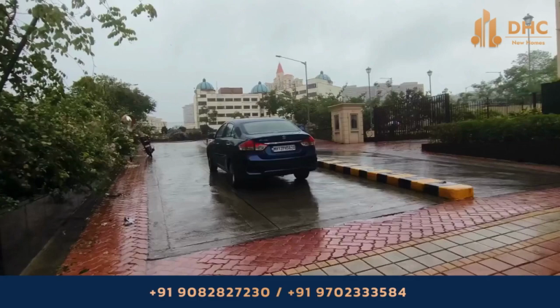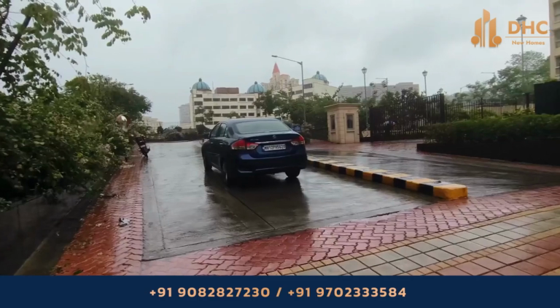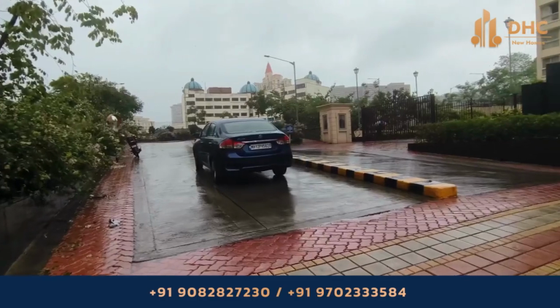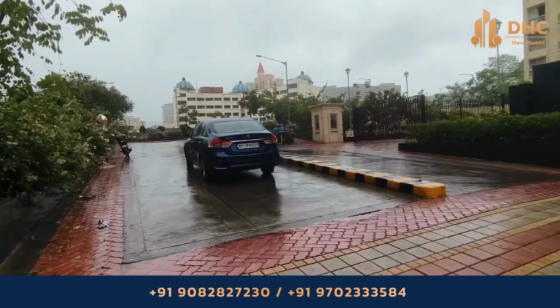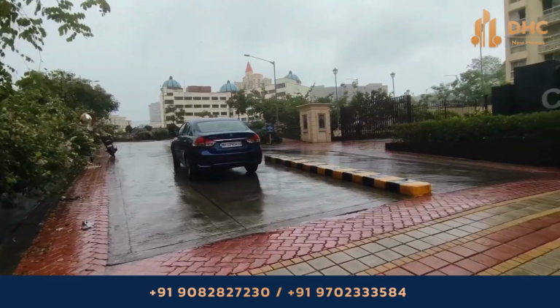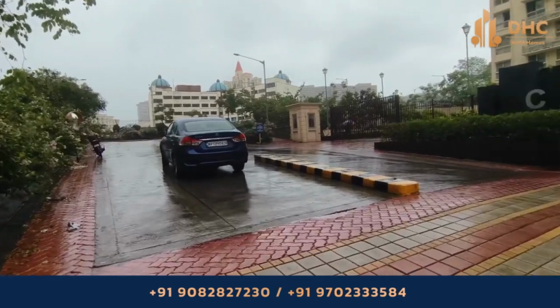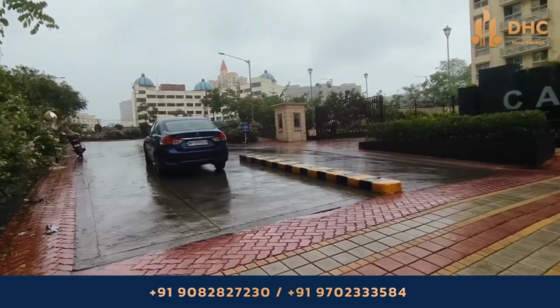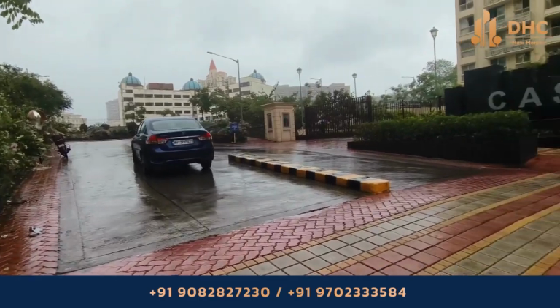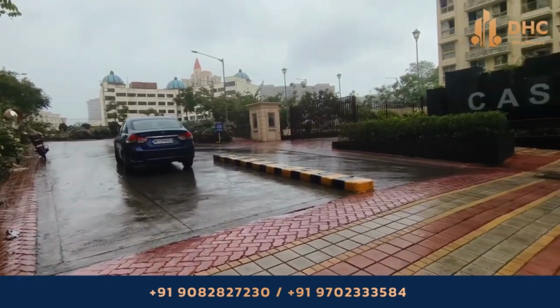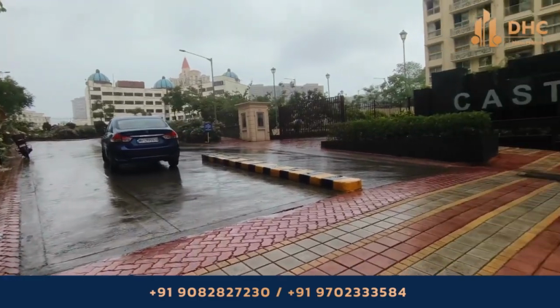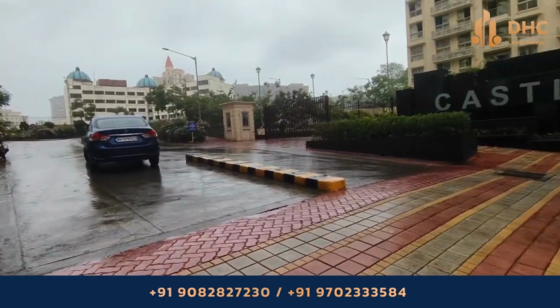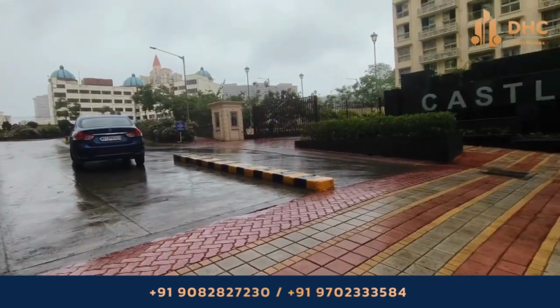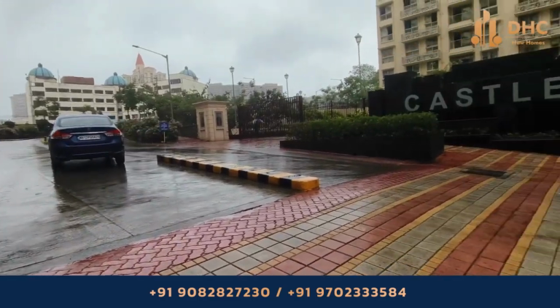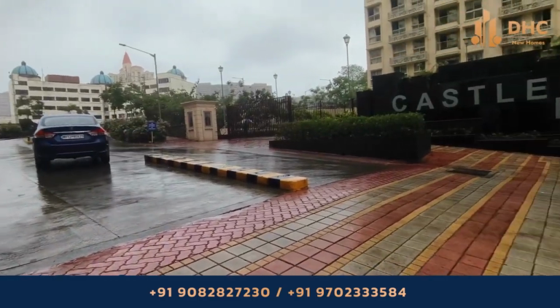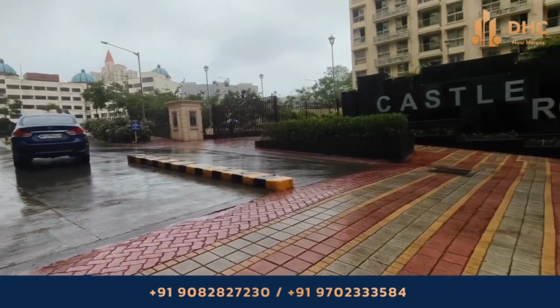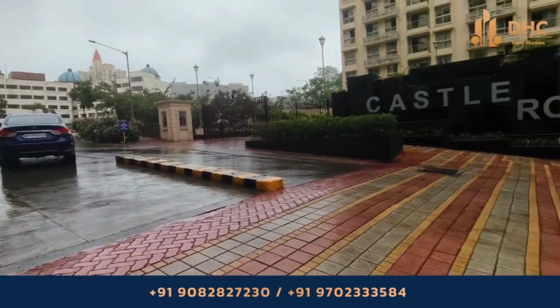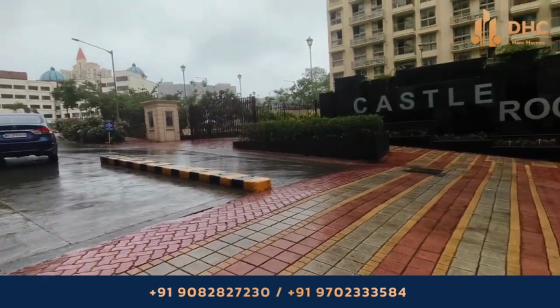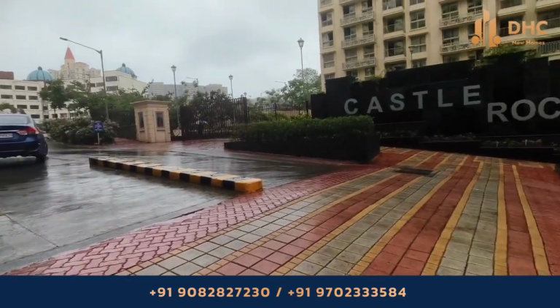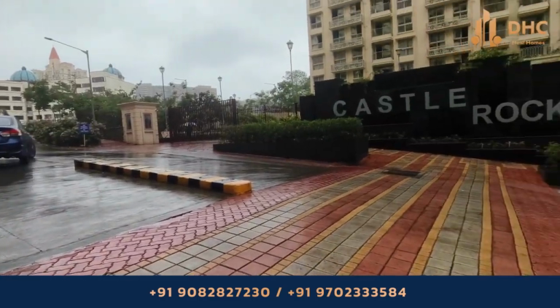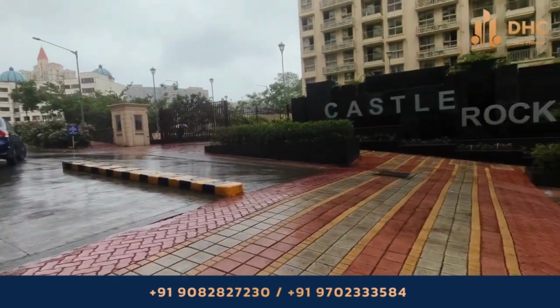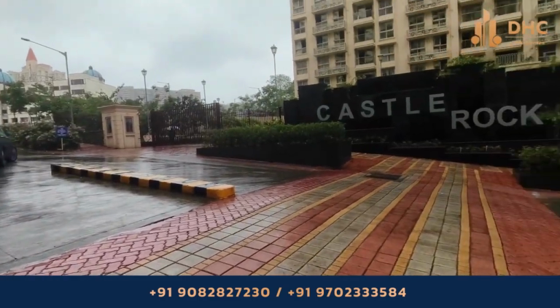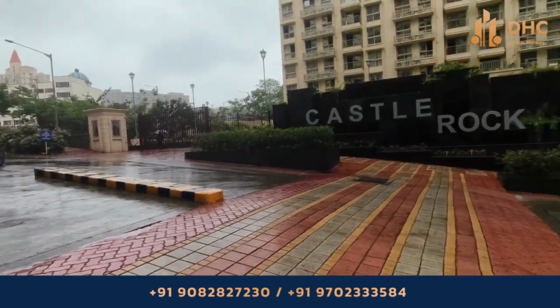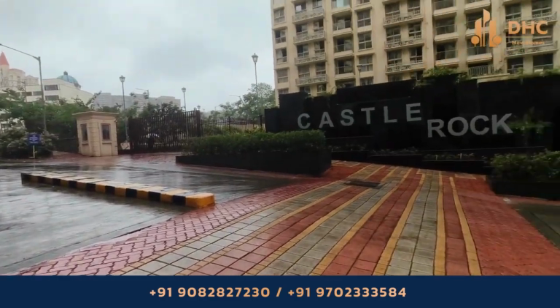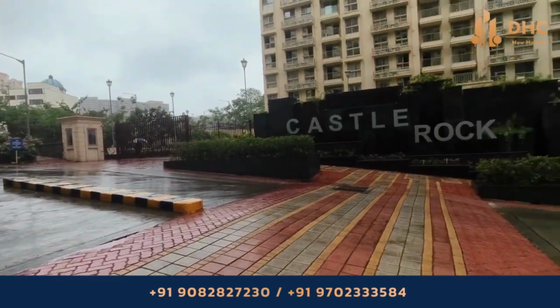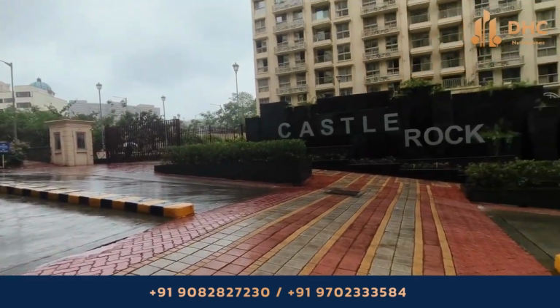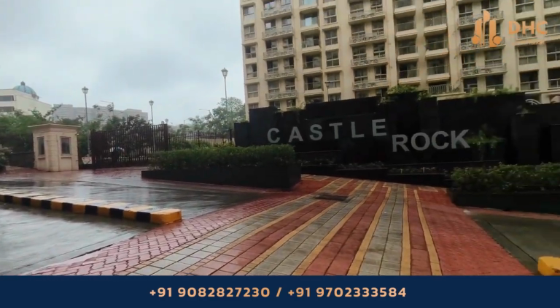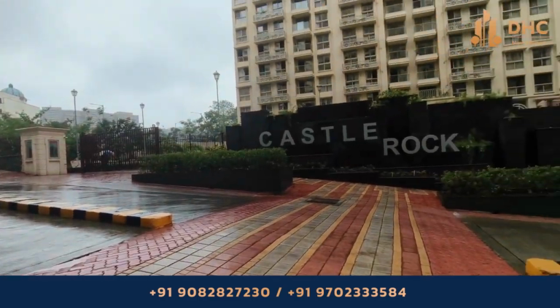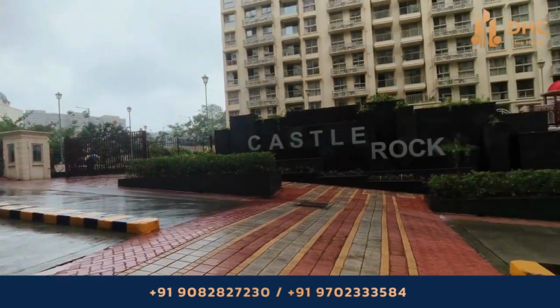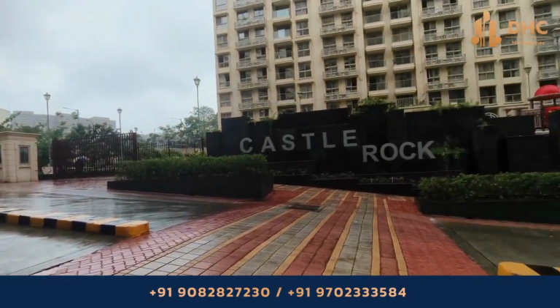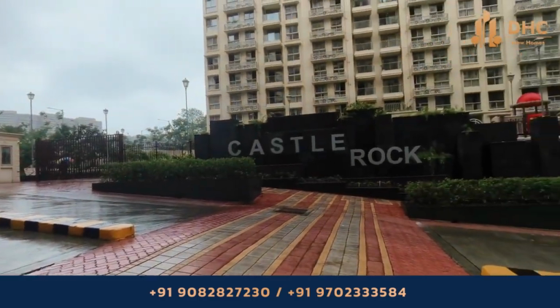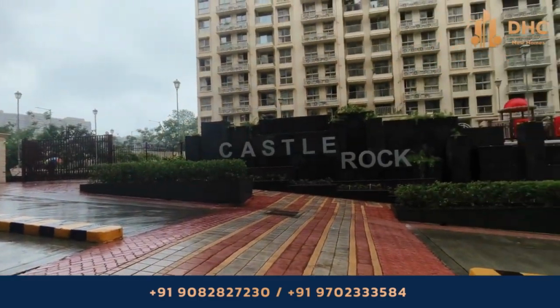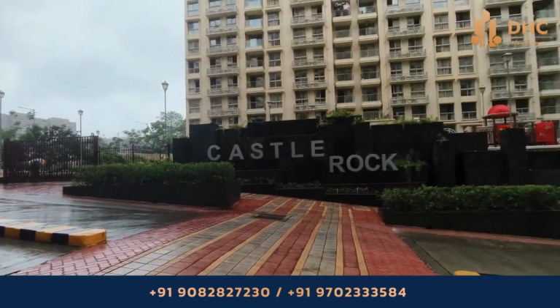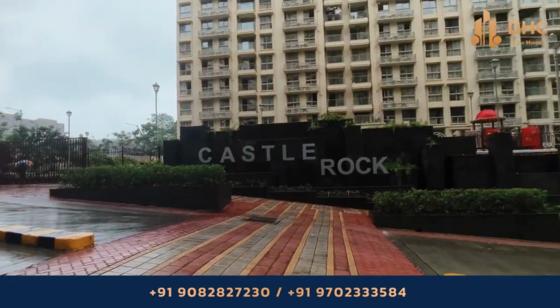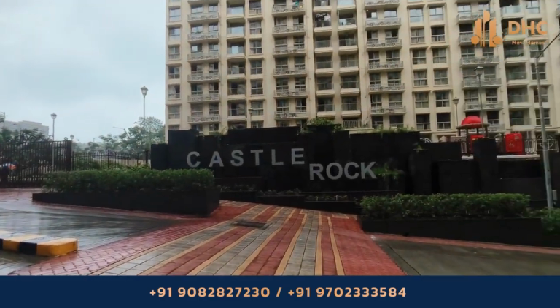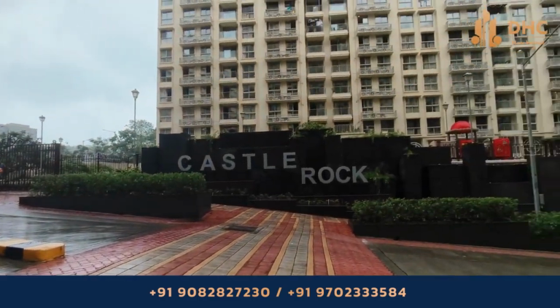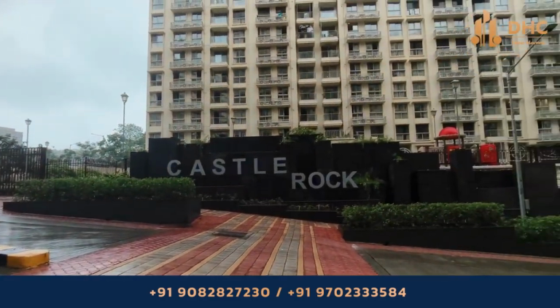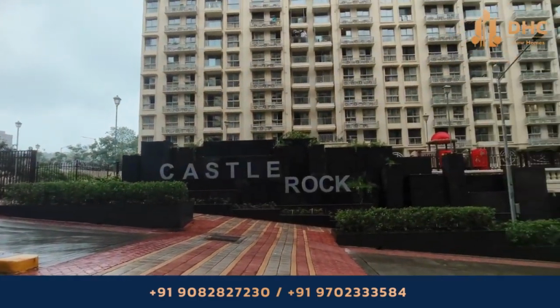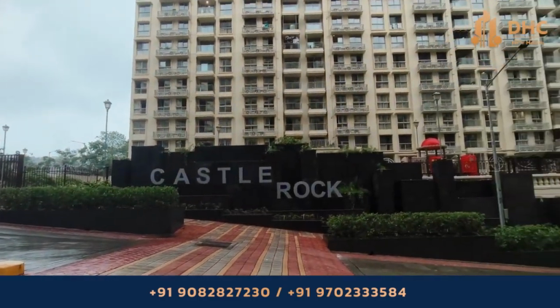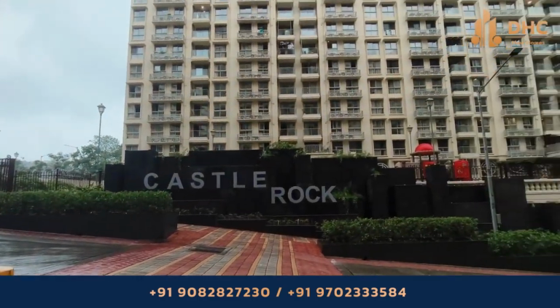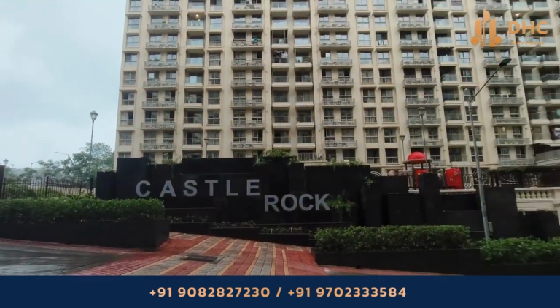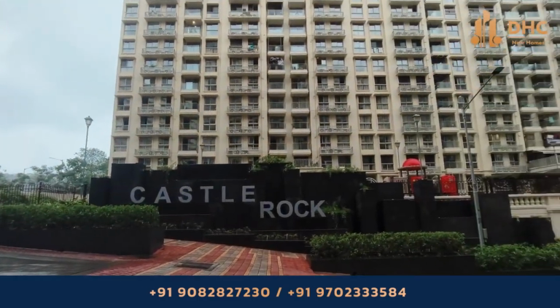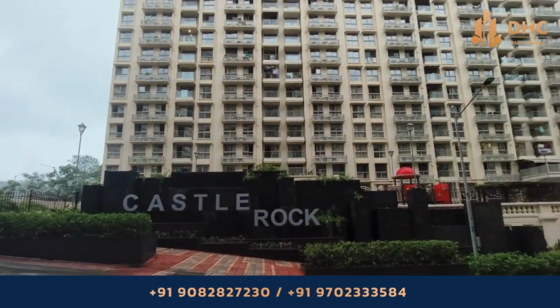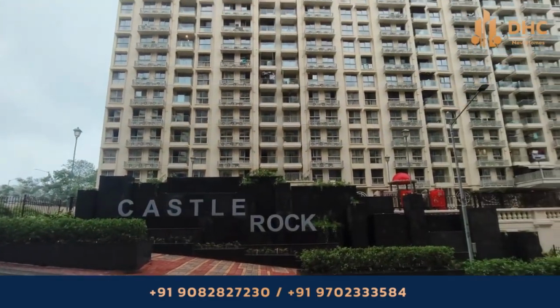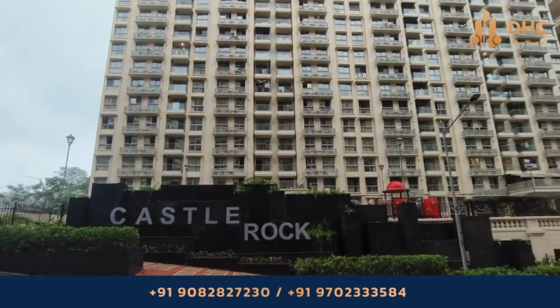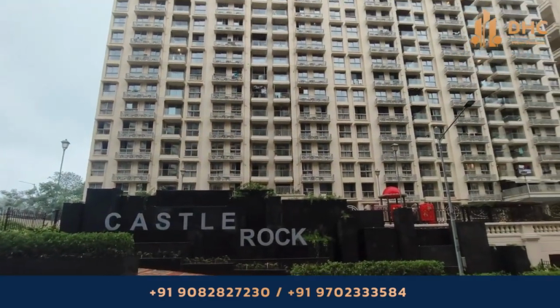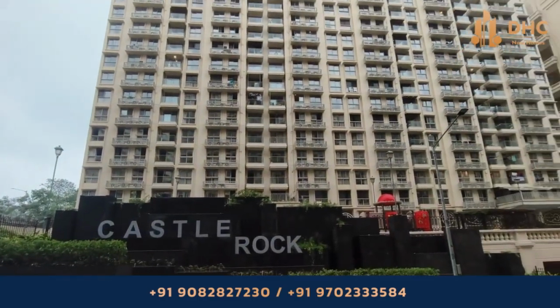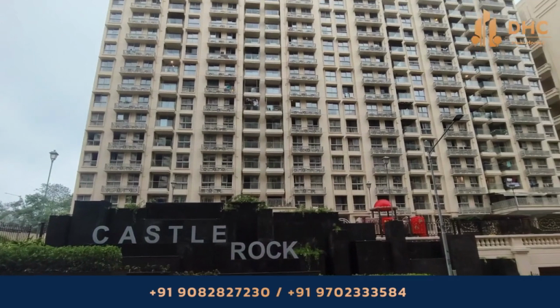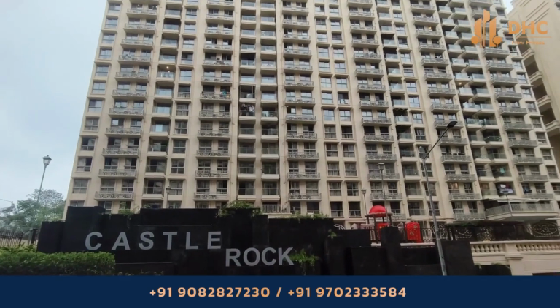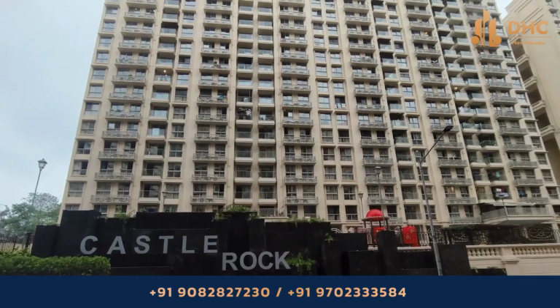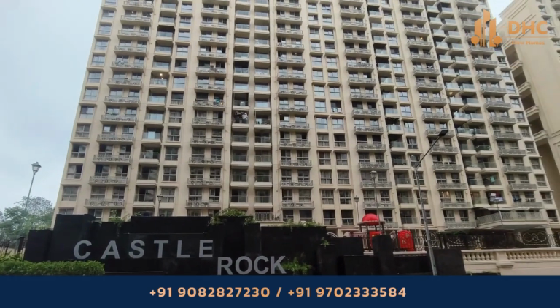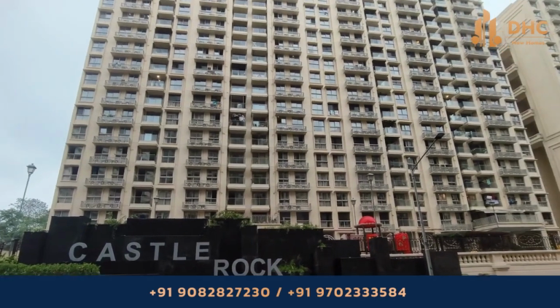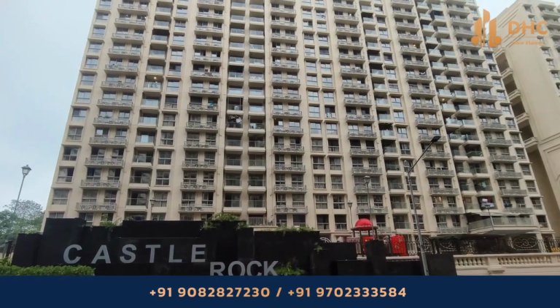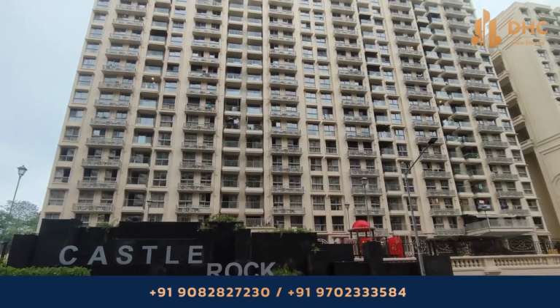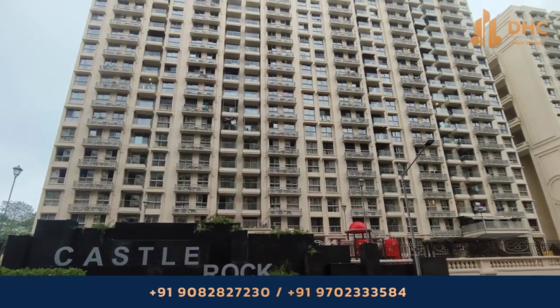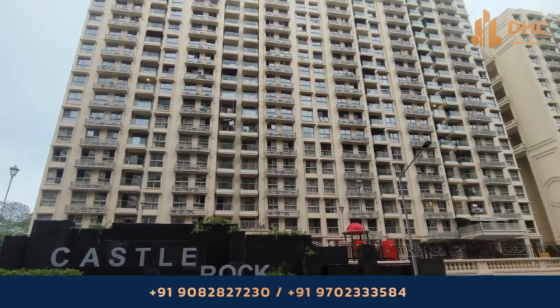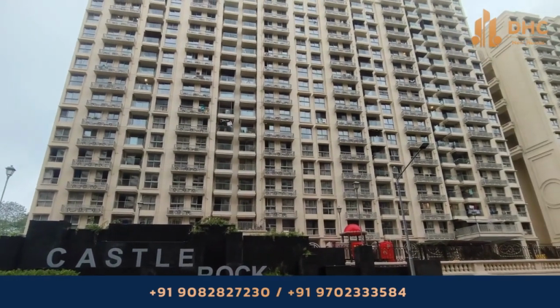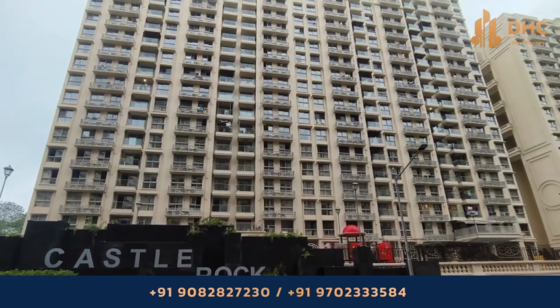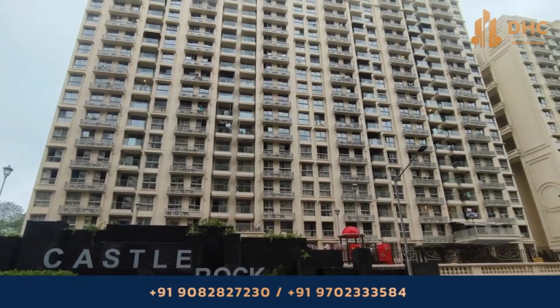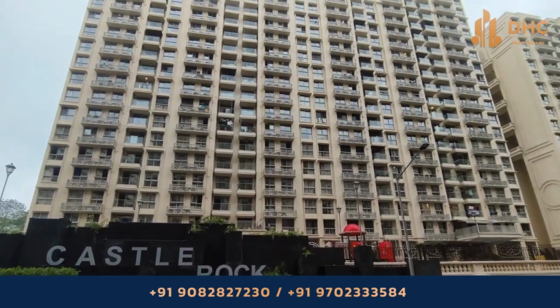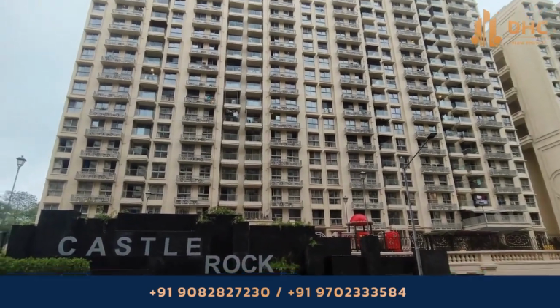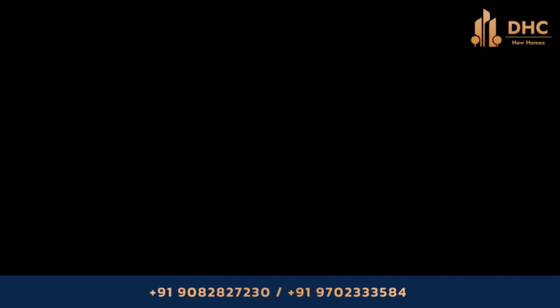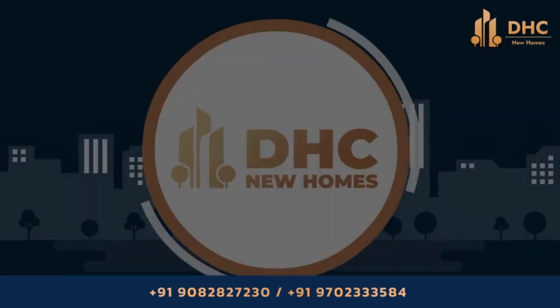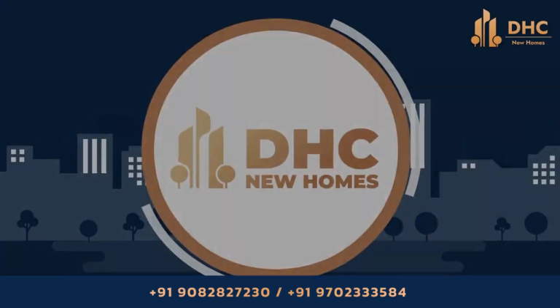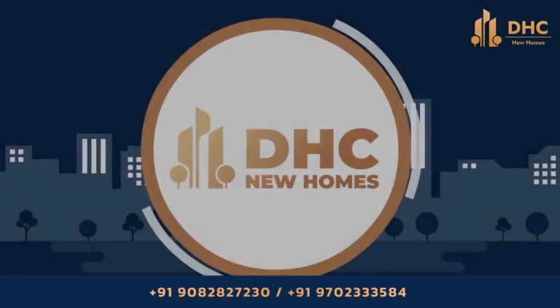Looking for a smartly conceptualized abode that changes the thought of a modern lifestyle? Then watch this video till the end.